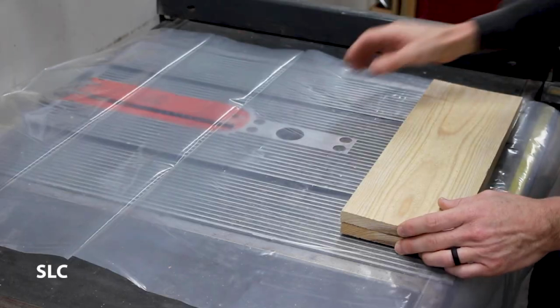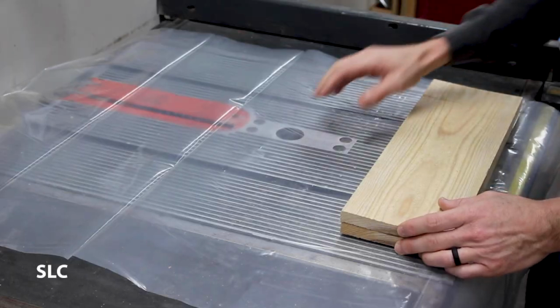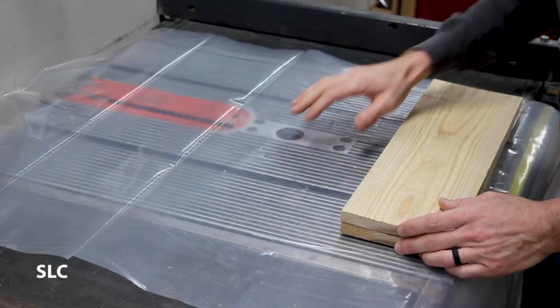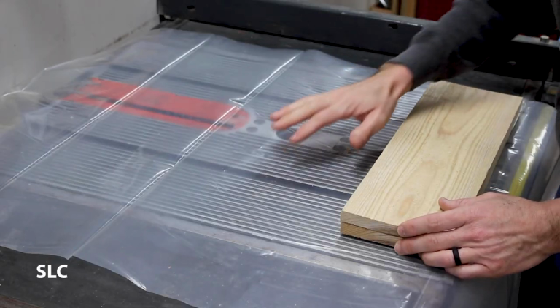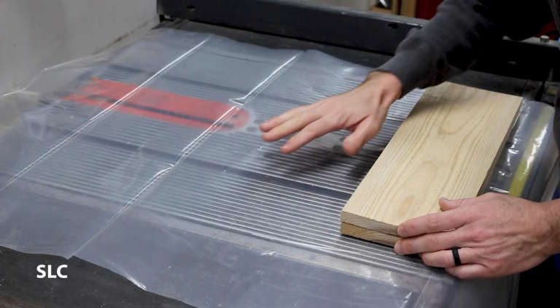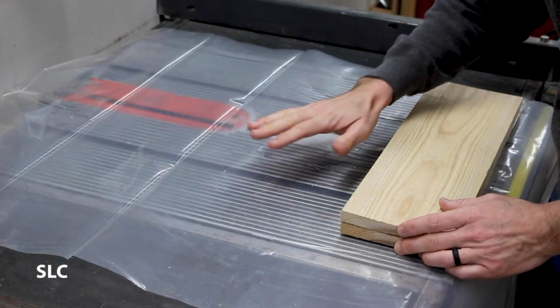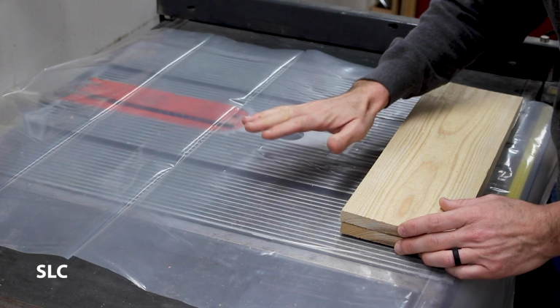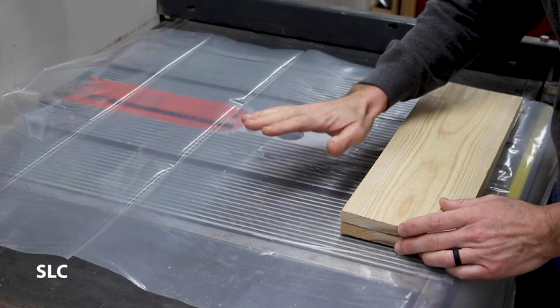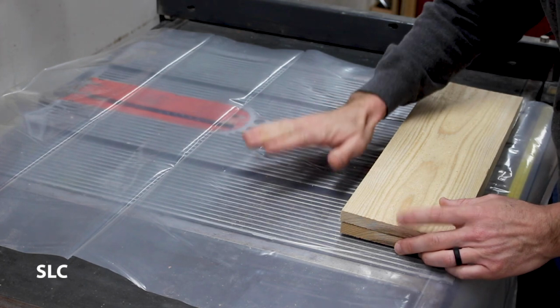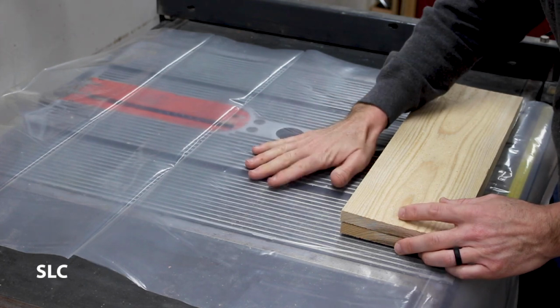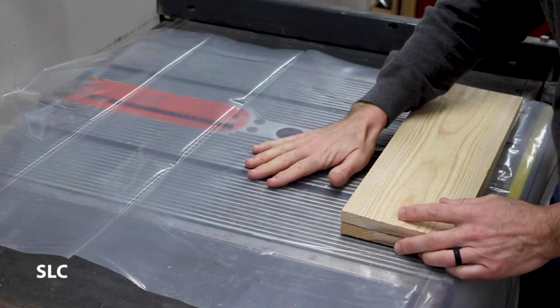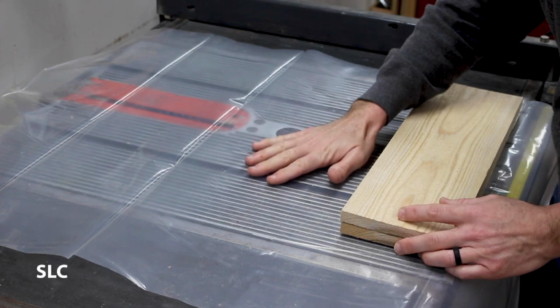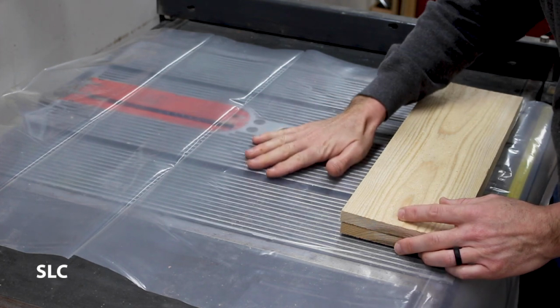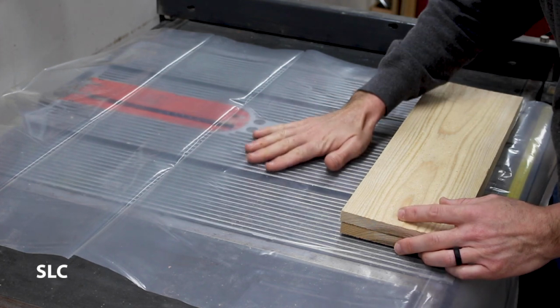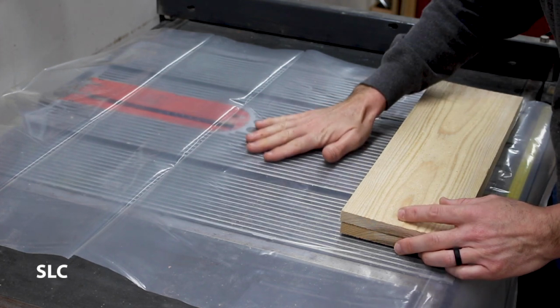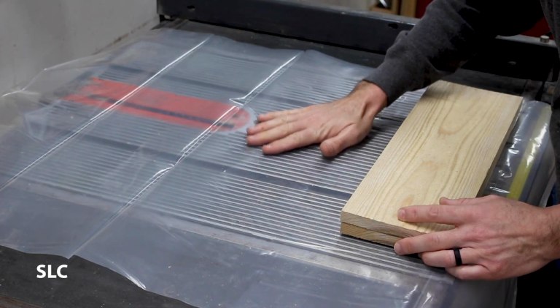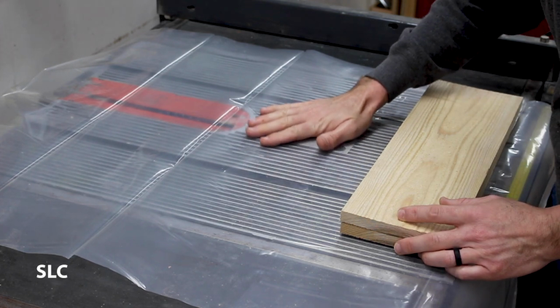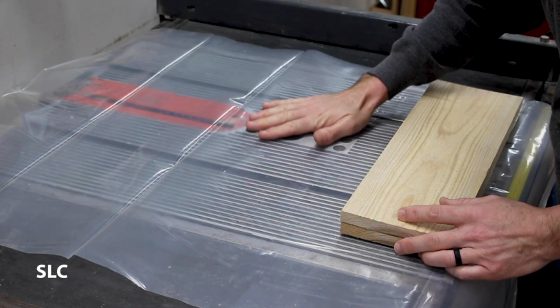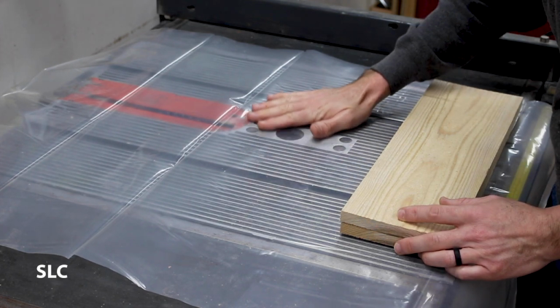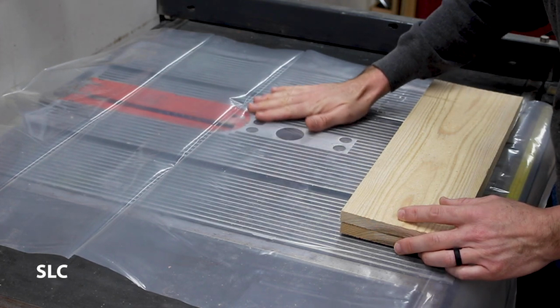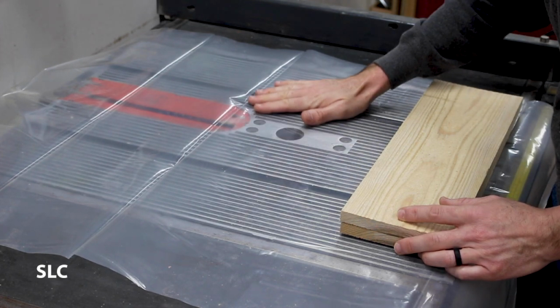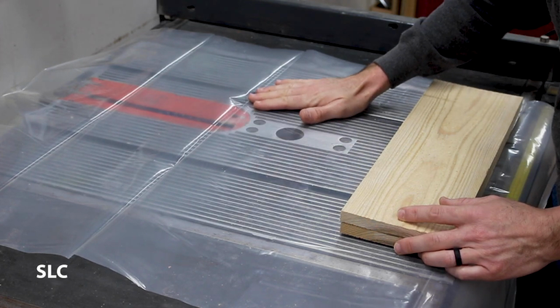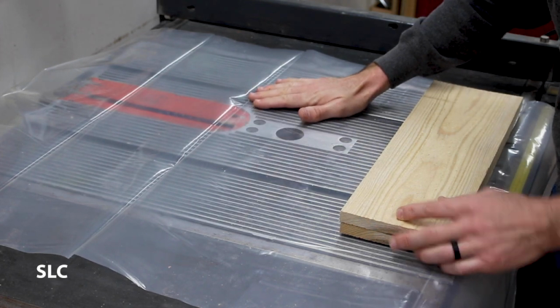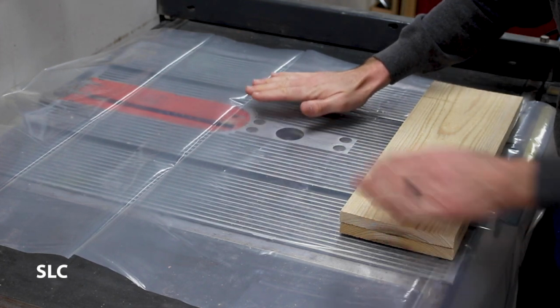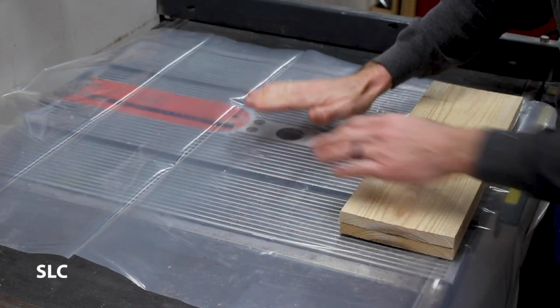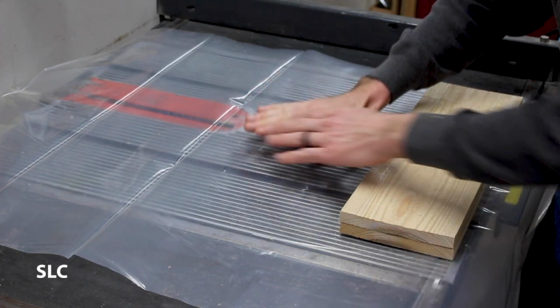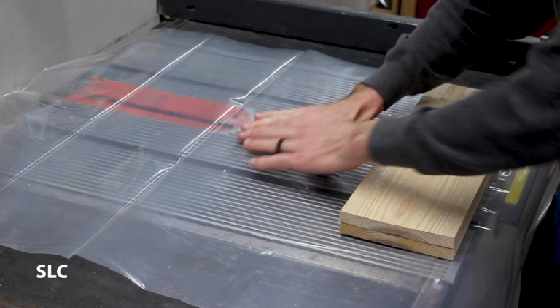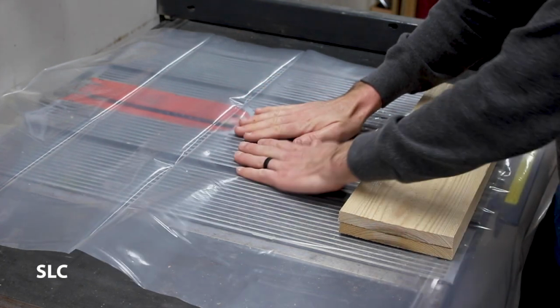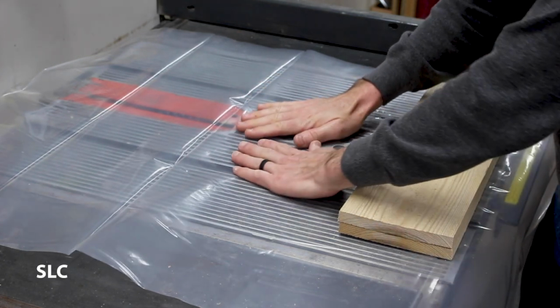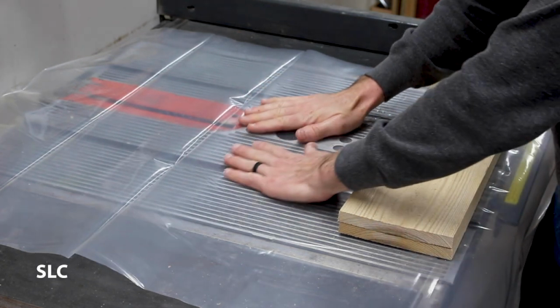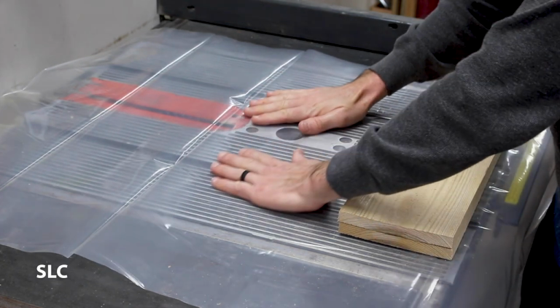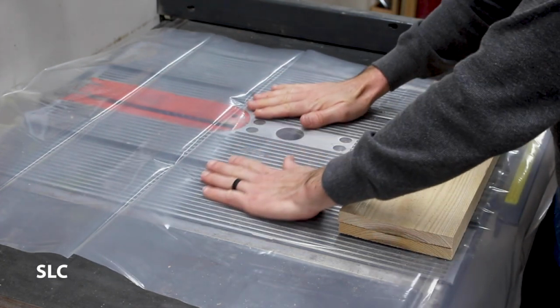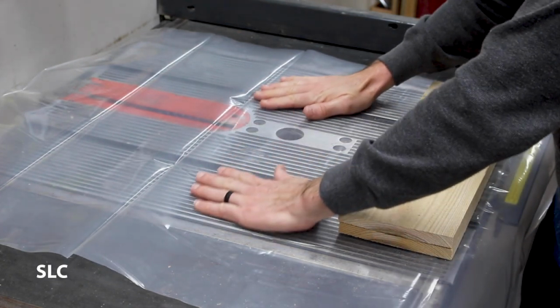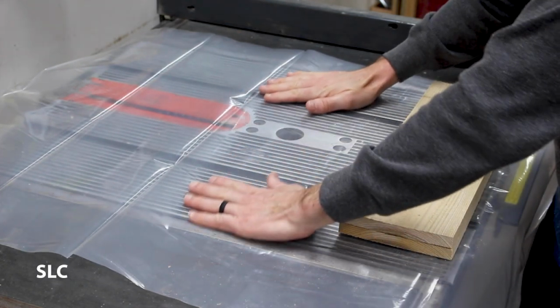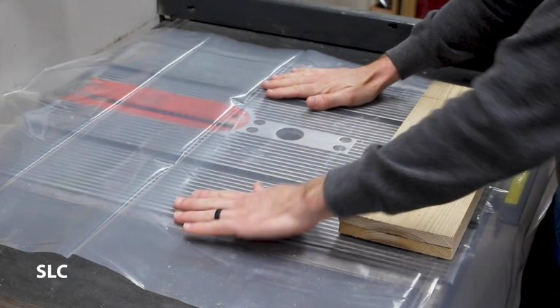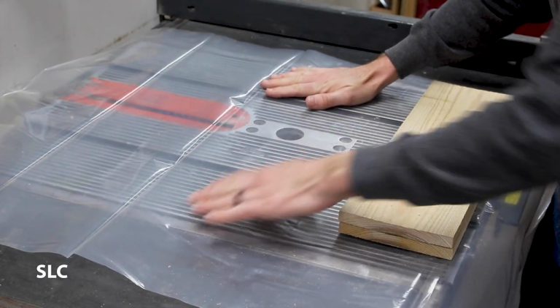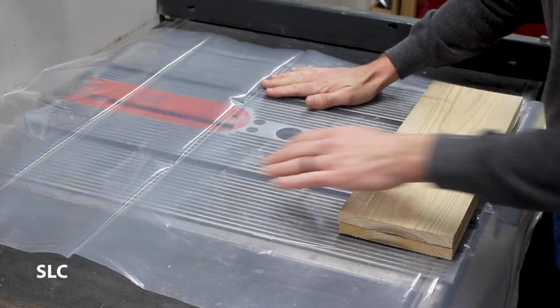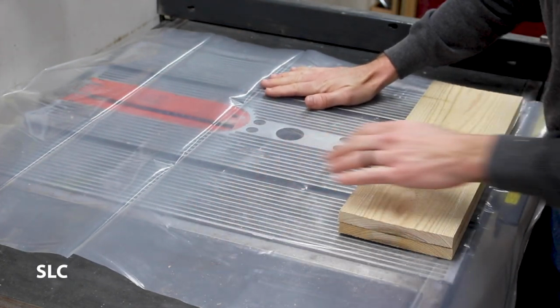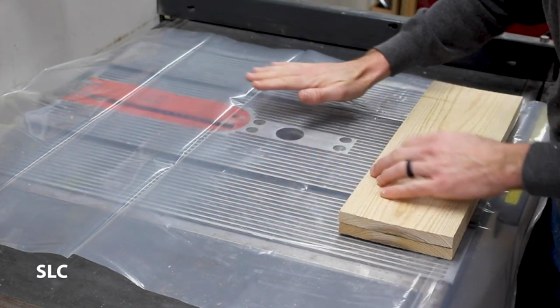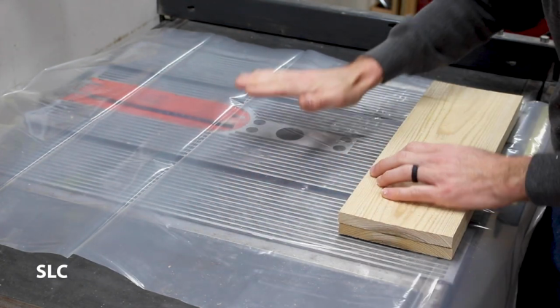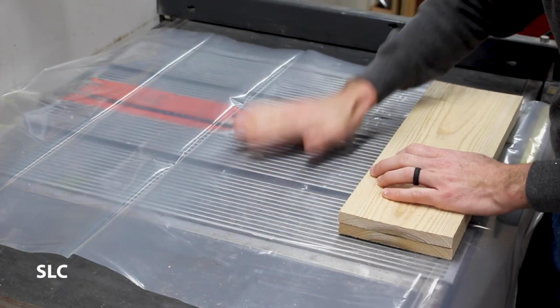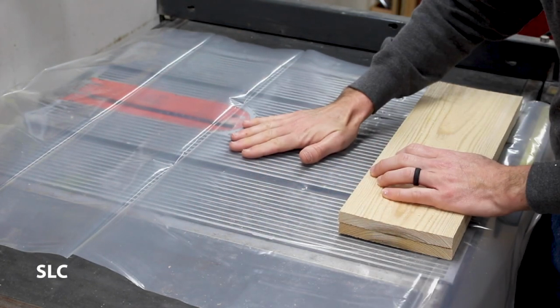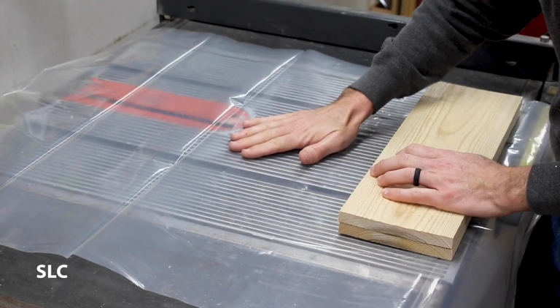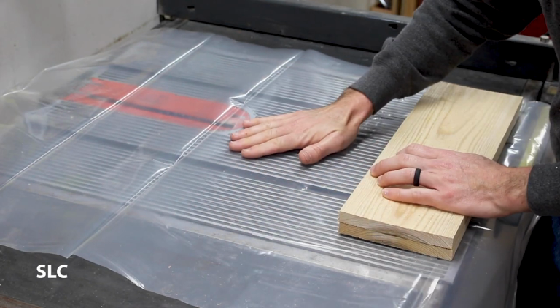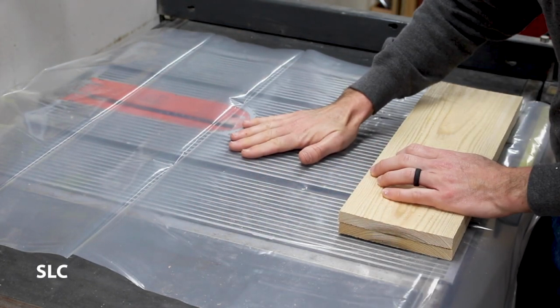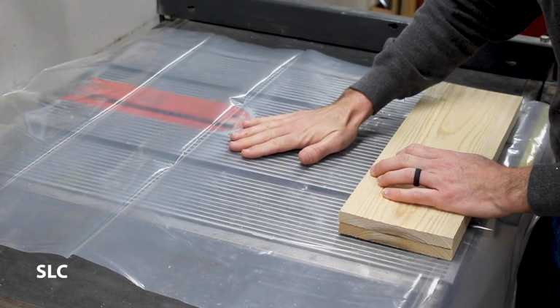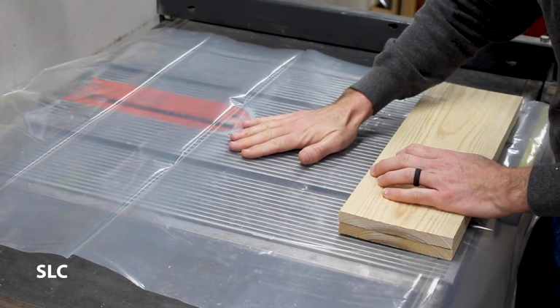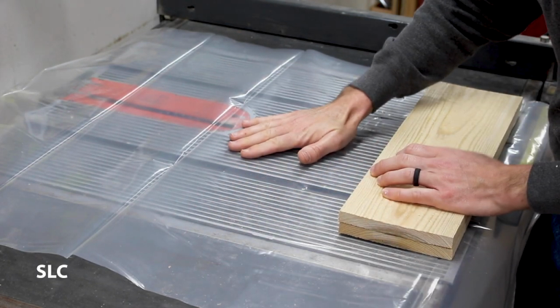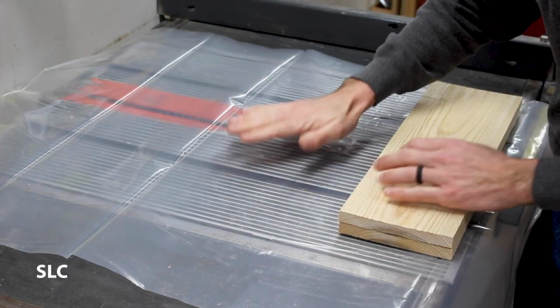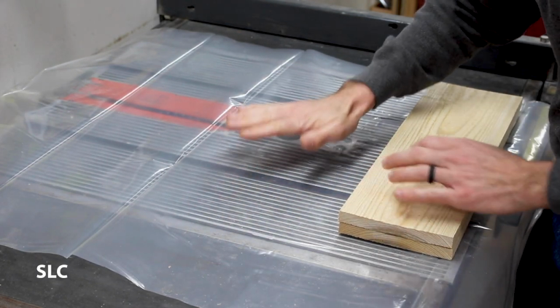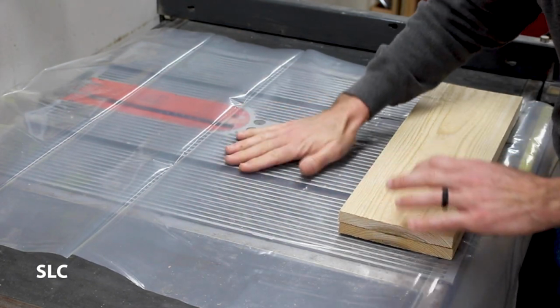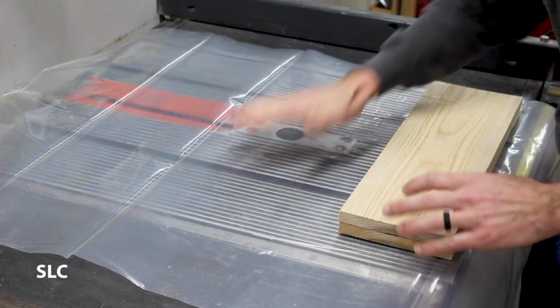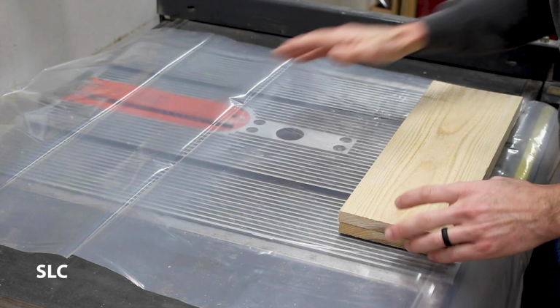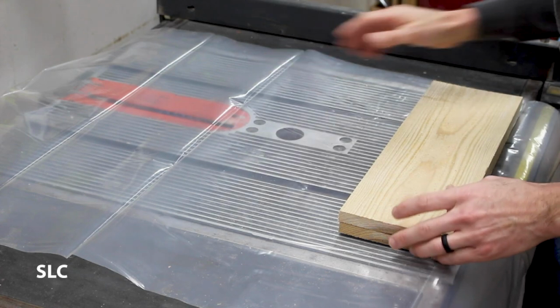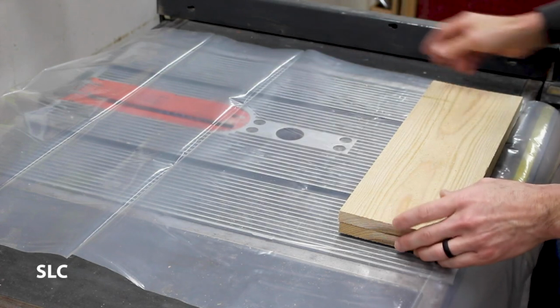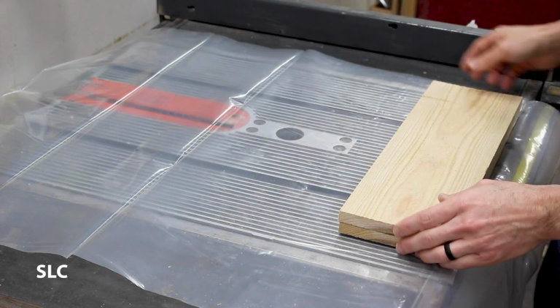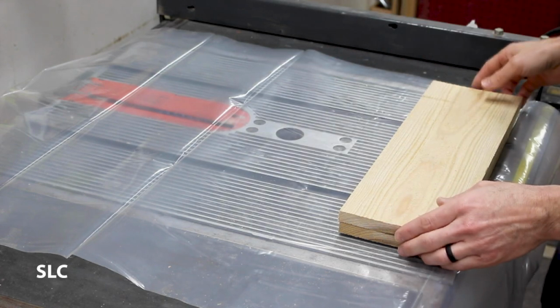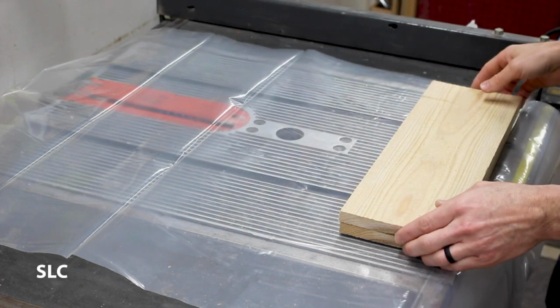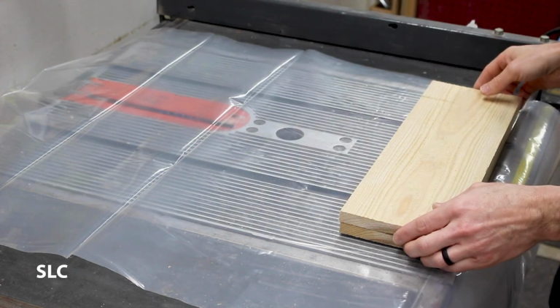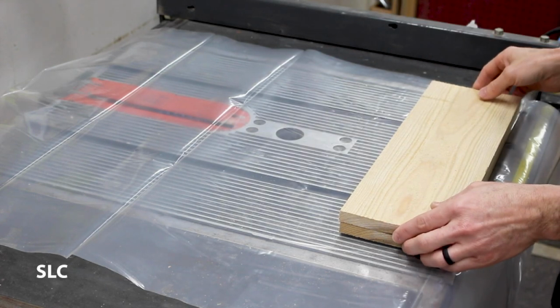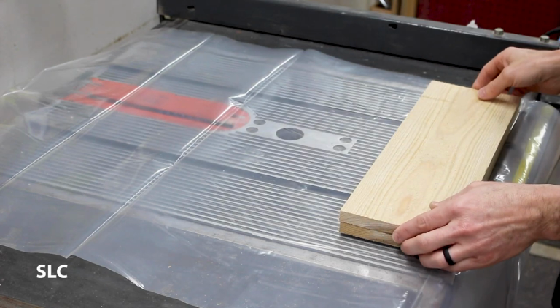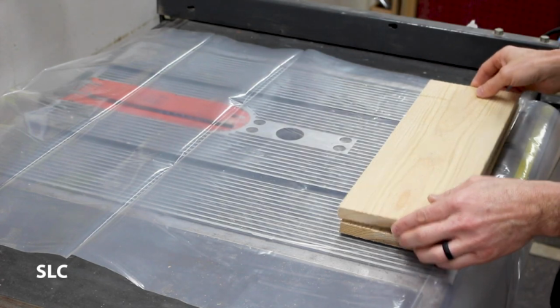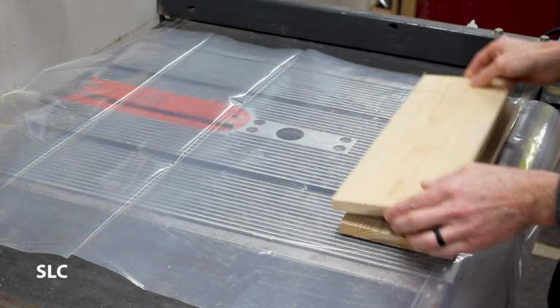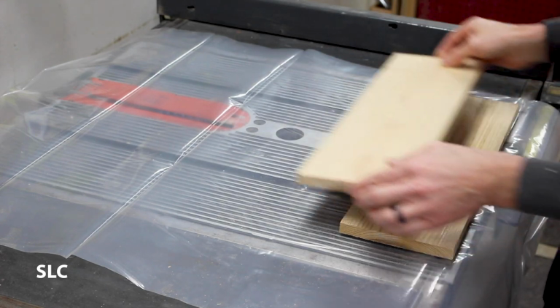Just remember, if you're trying to glue up some of your small pieces, the top surface of your table saw should be nice and flat. Just make sure to lay down some plastic first.